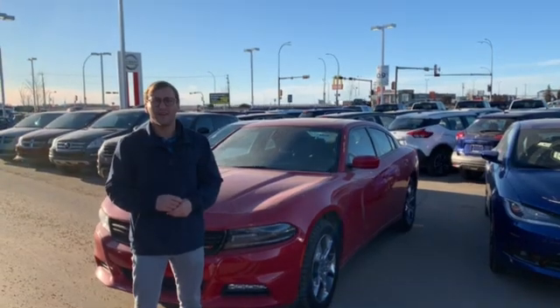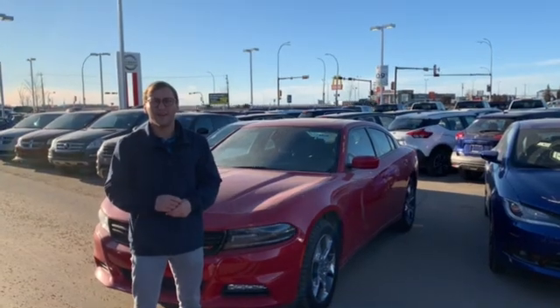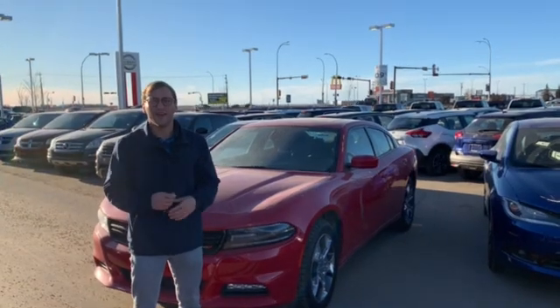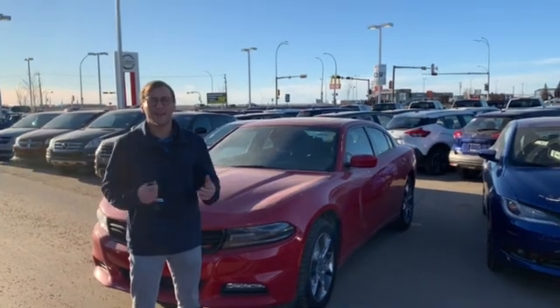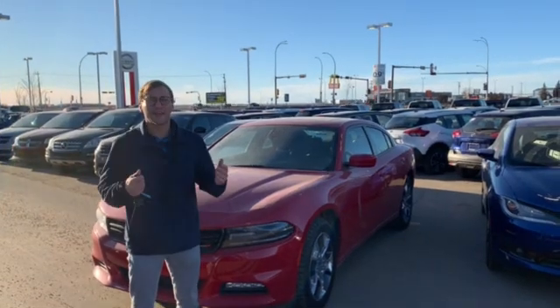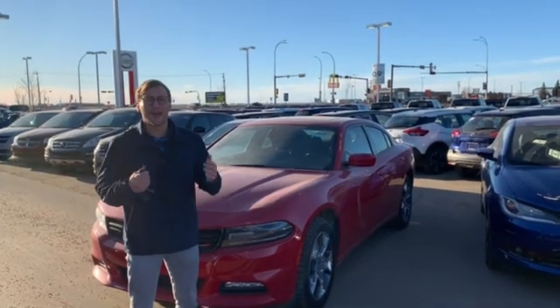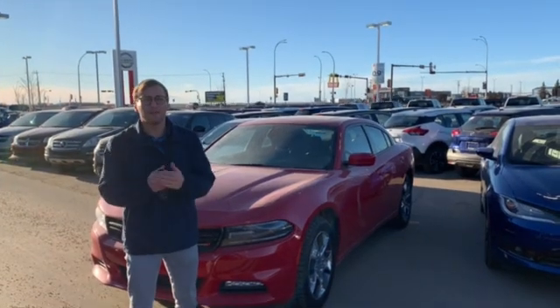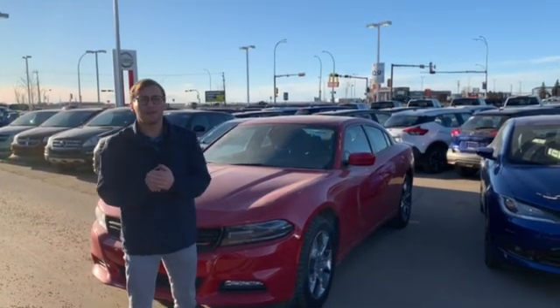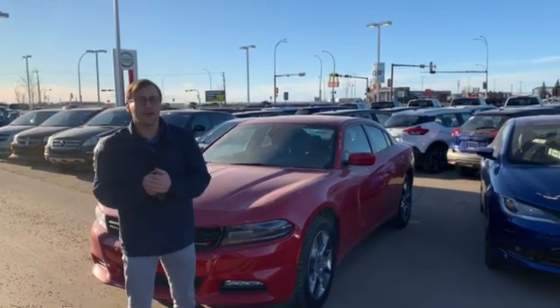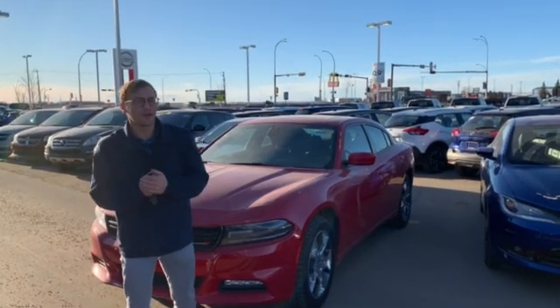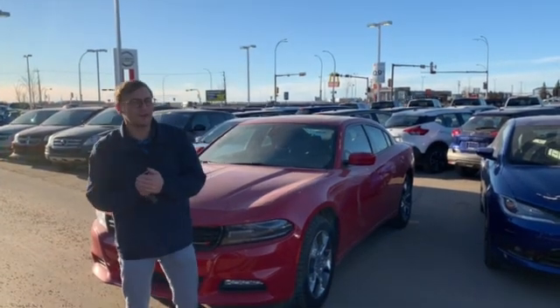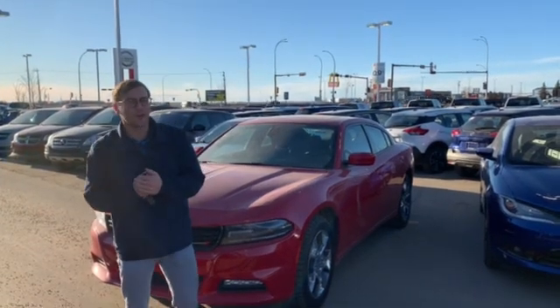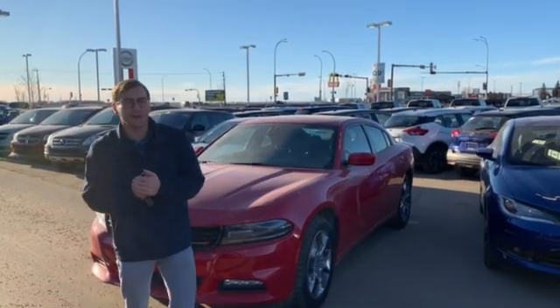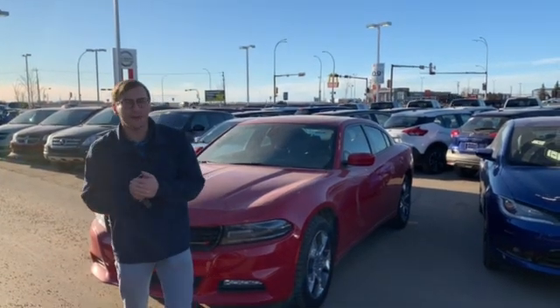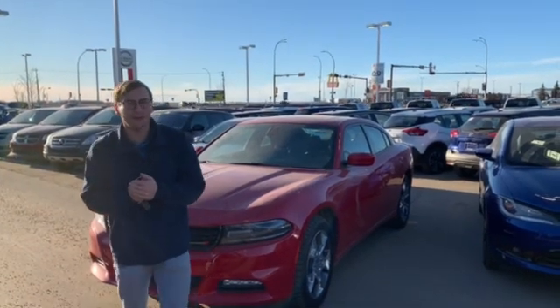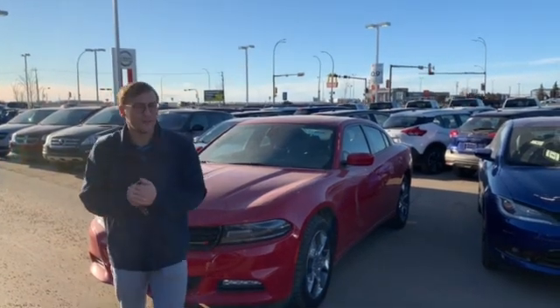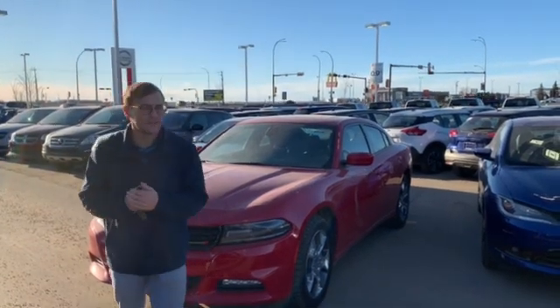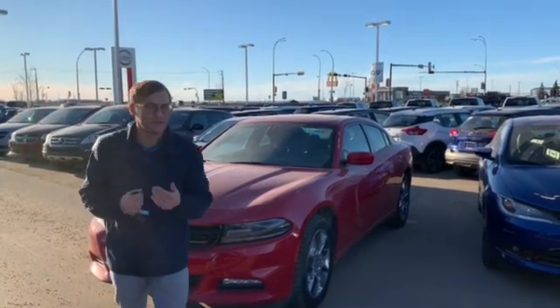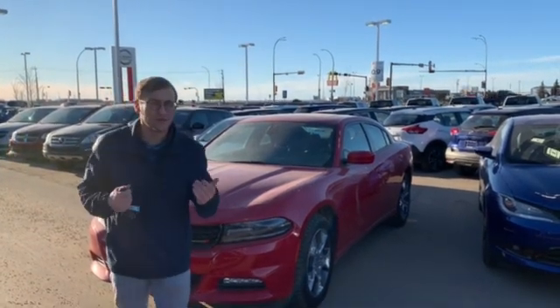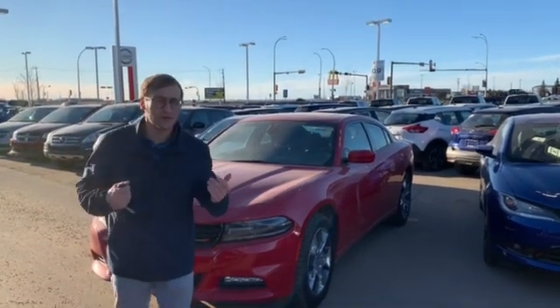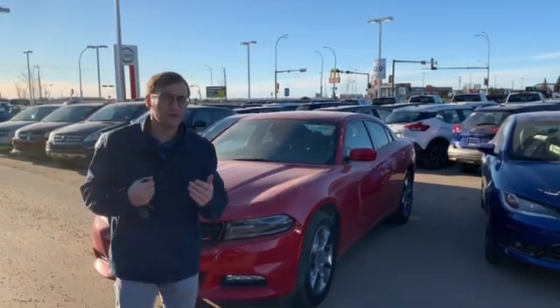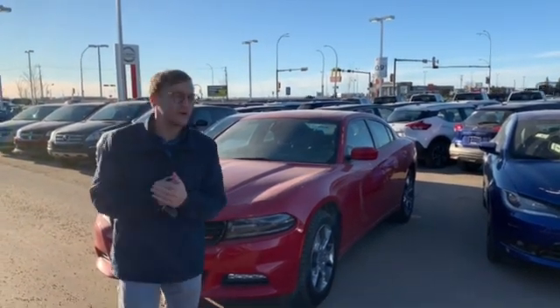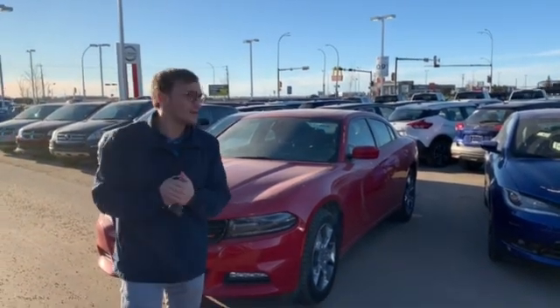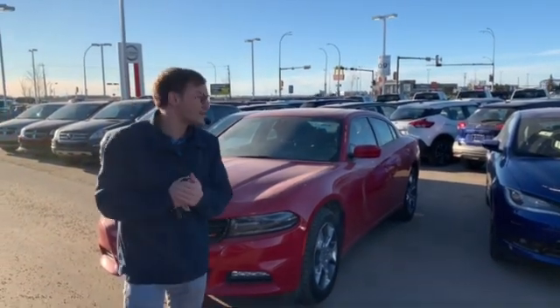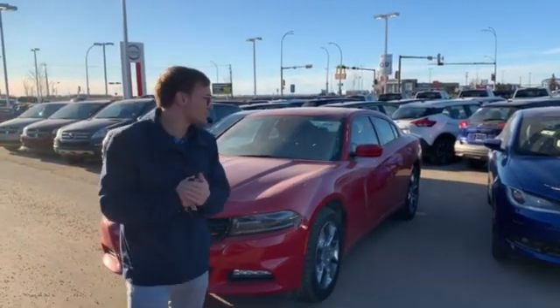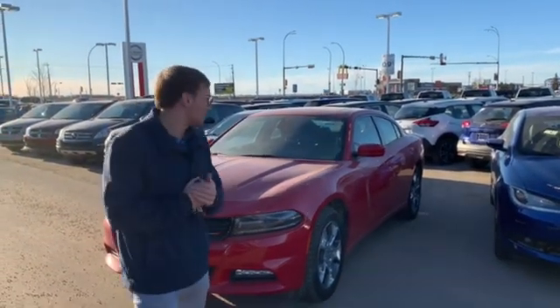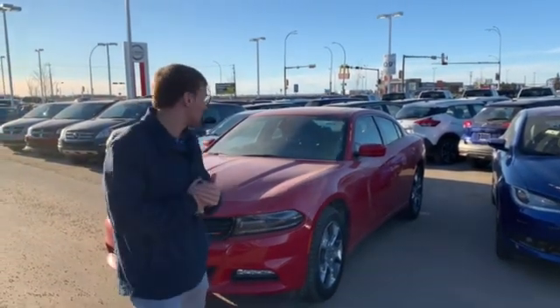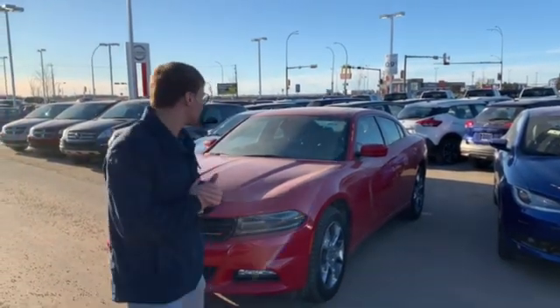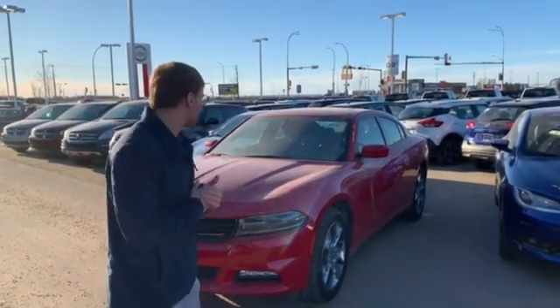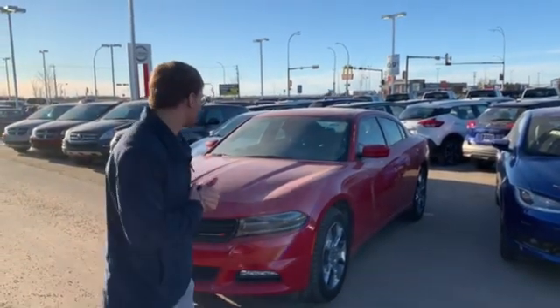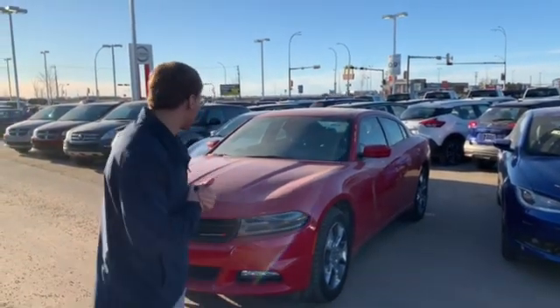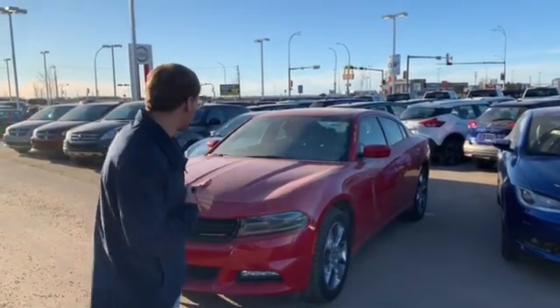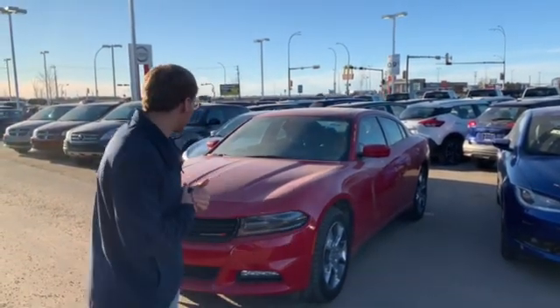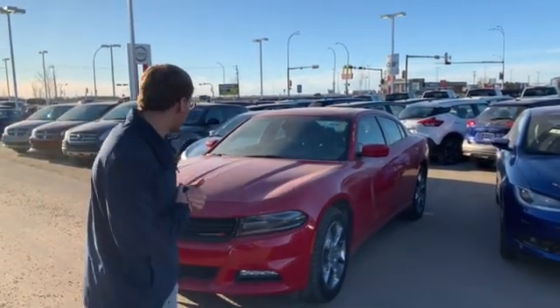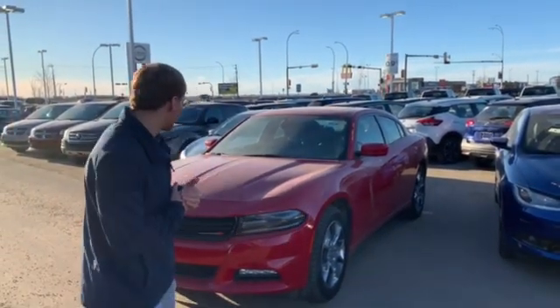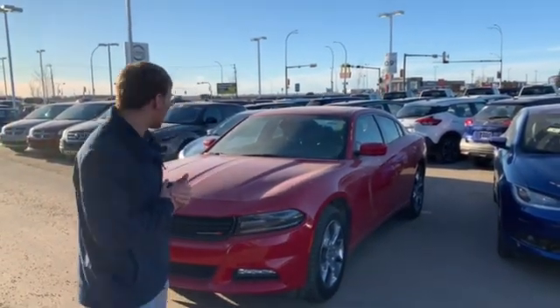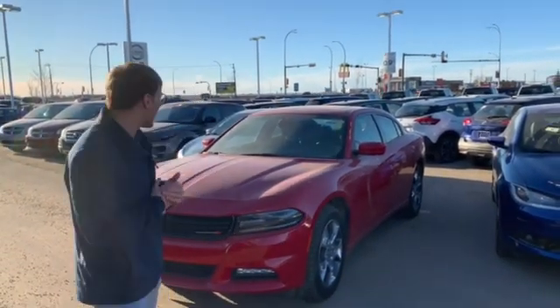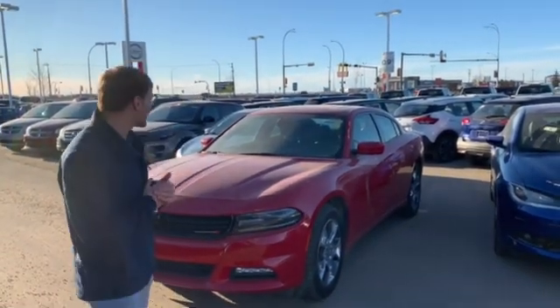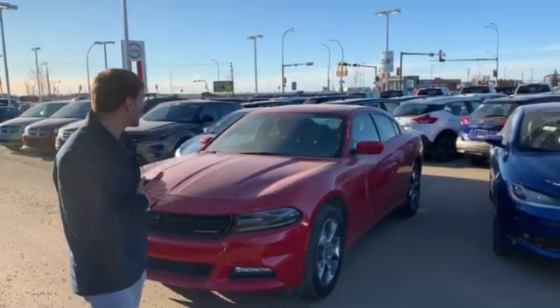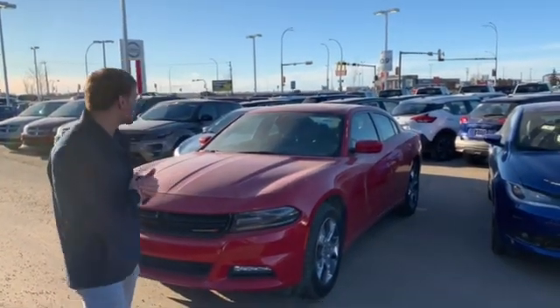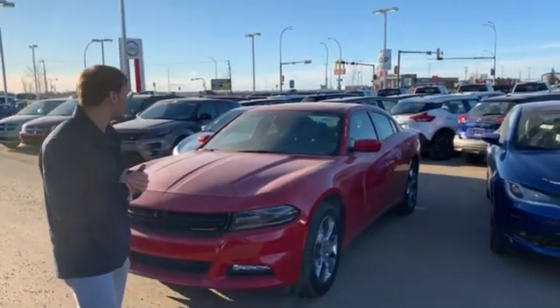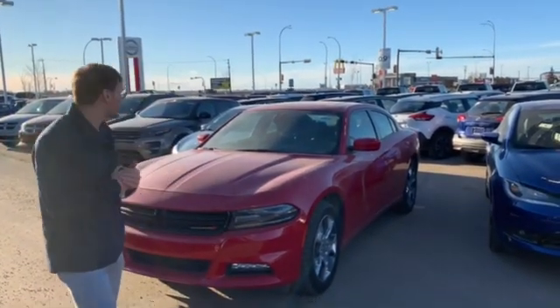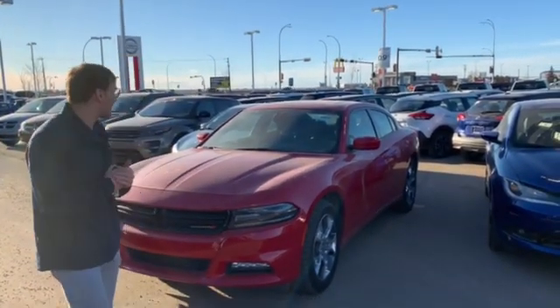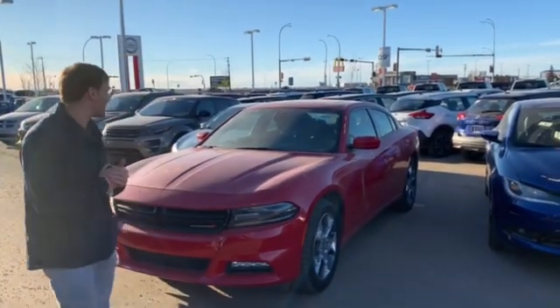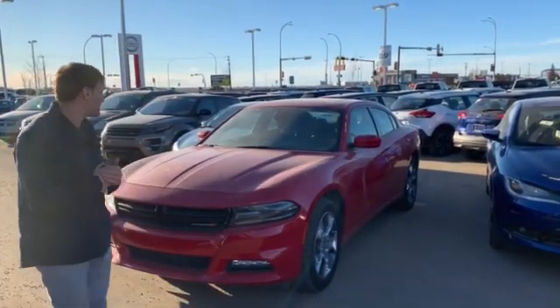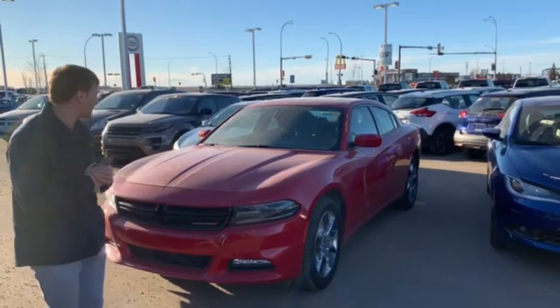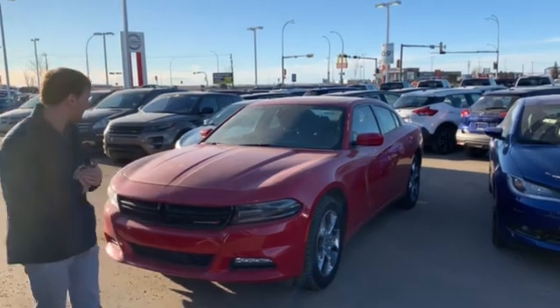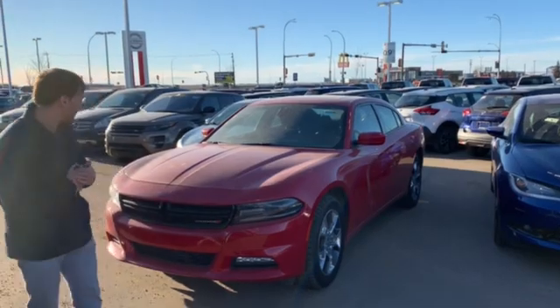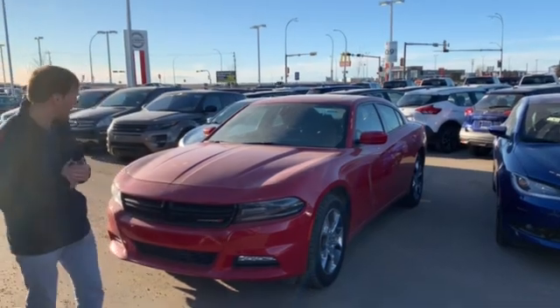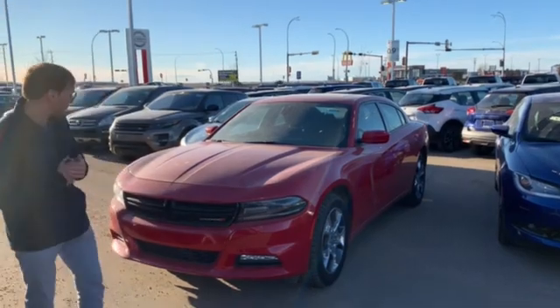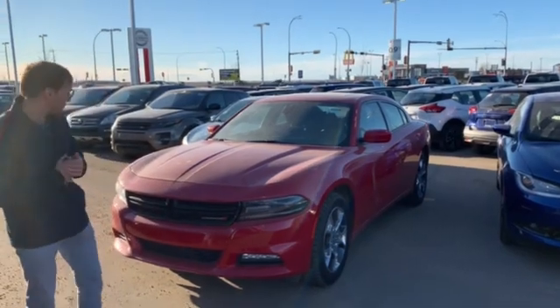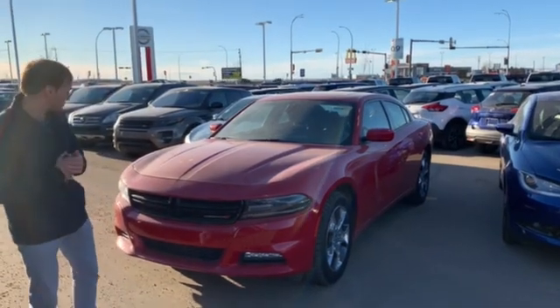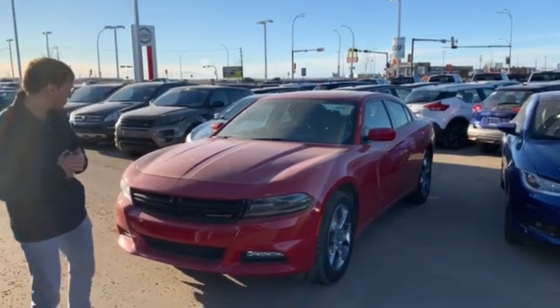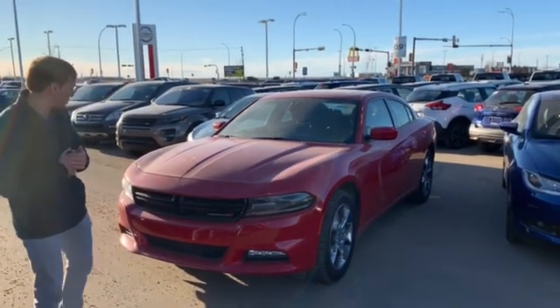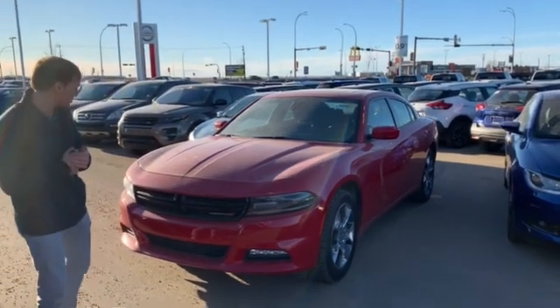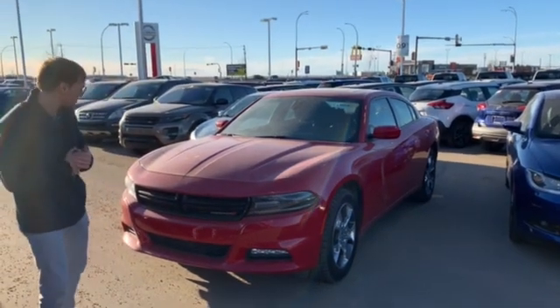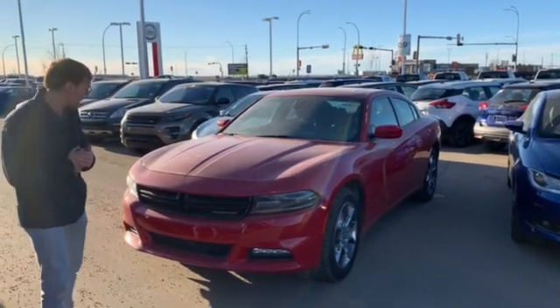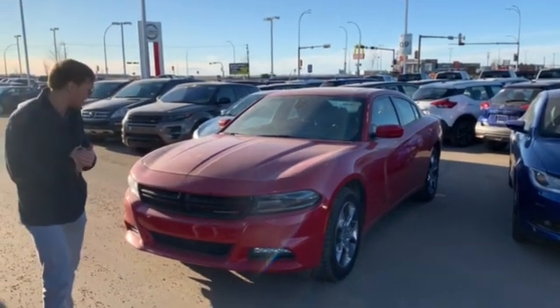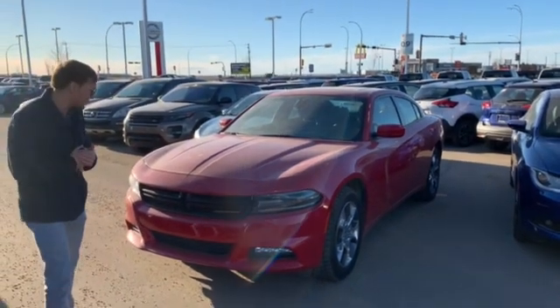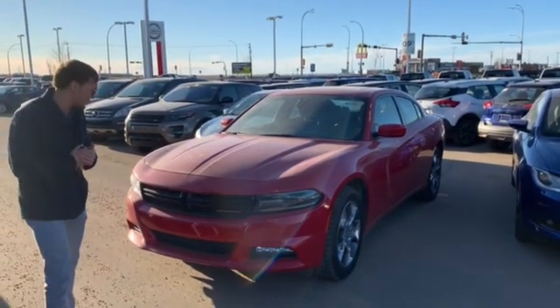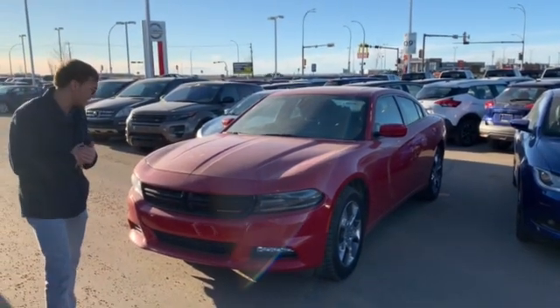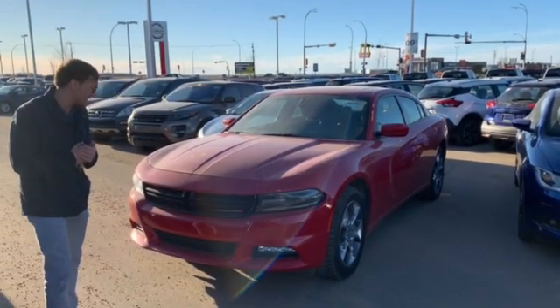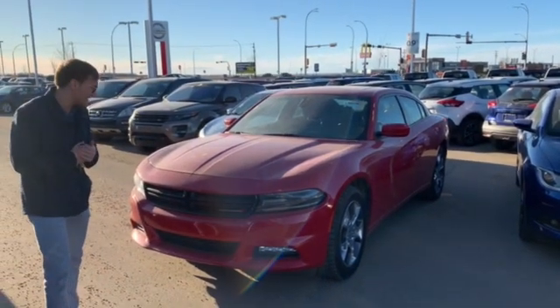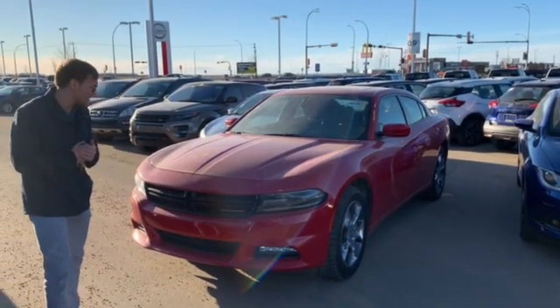Hey, Campbell Donovan here at LA Nissan. I just want to quickly introduce myself and show you that 2015 Dodge Charger that you're looking at.